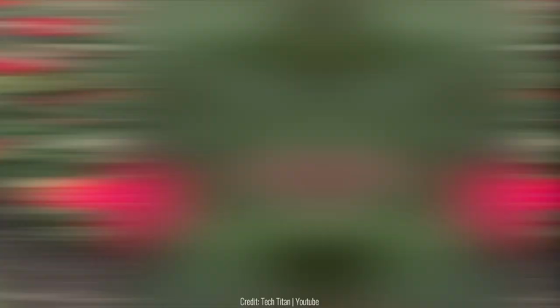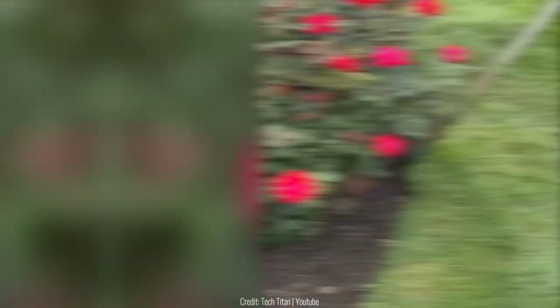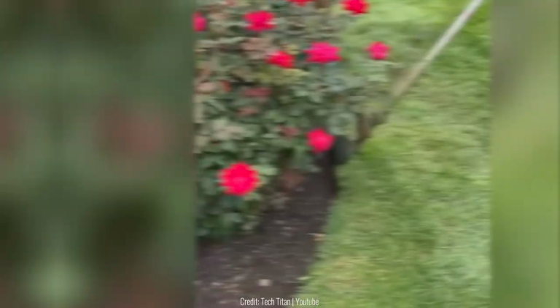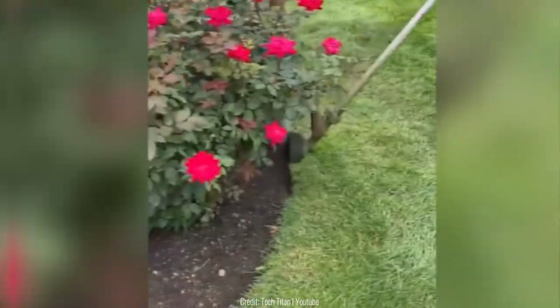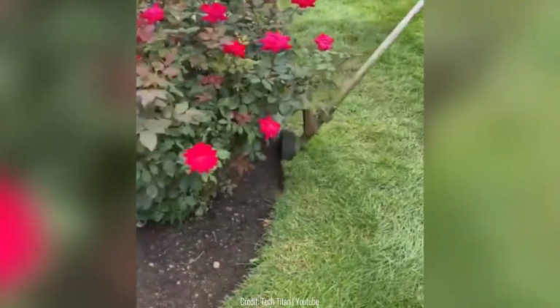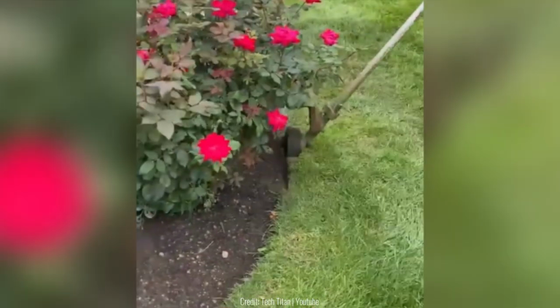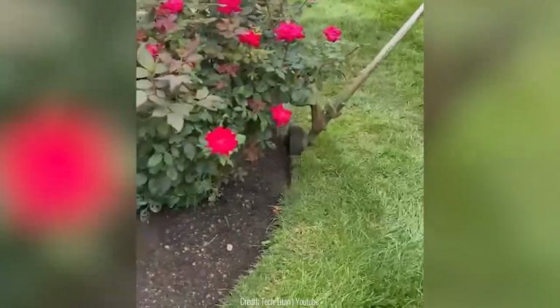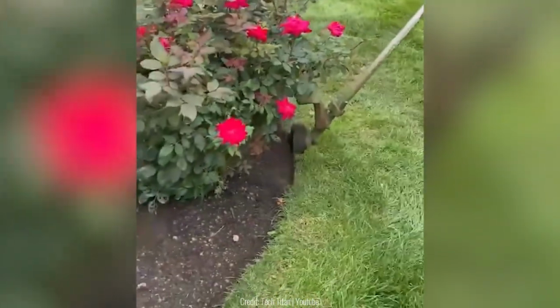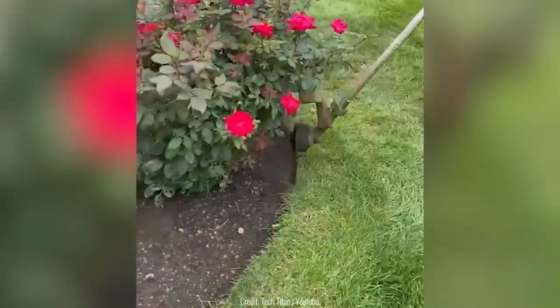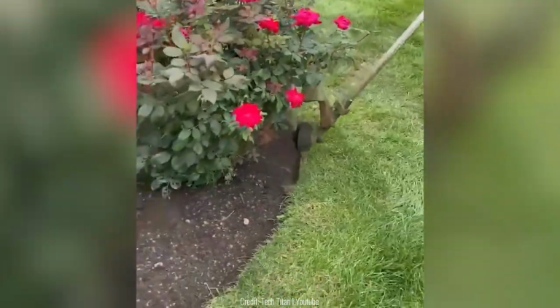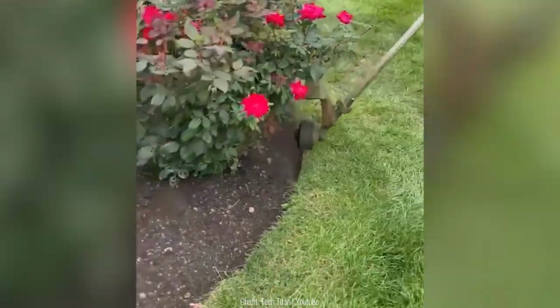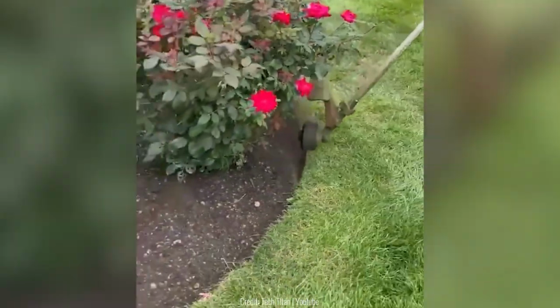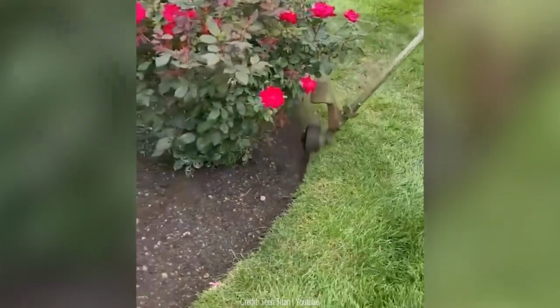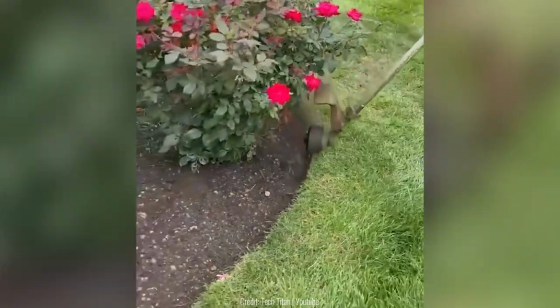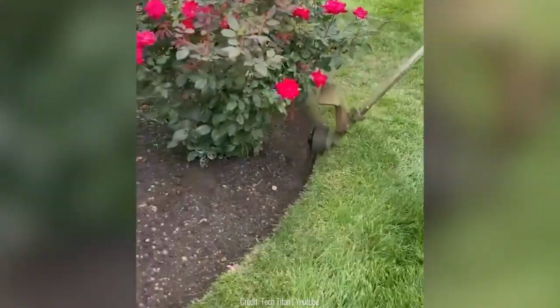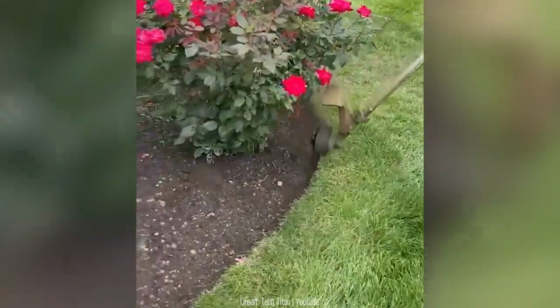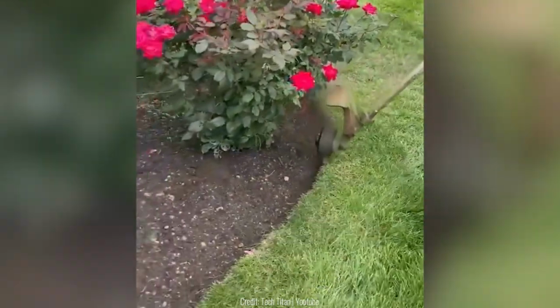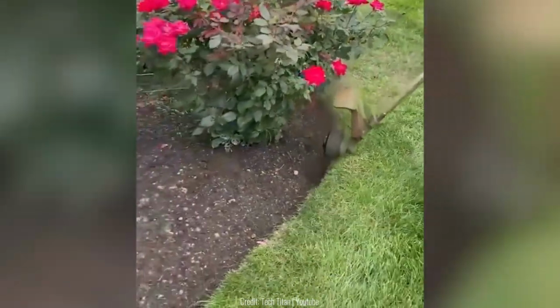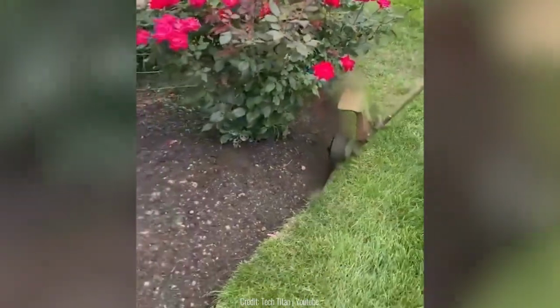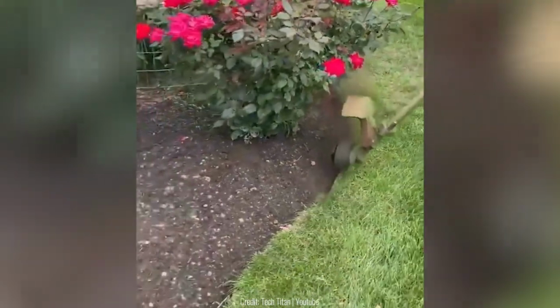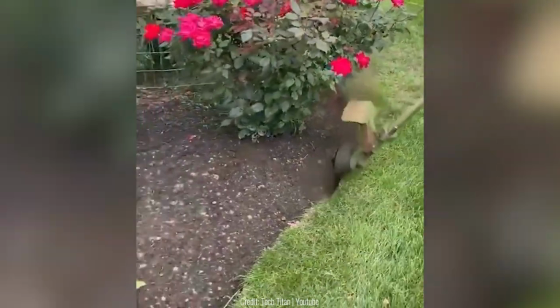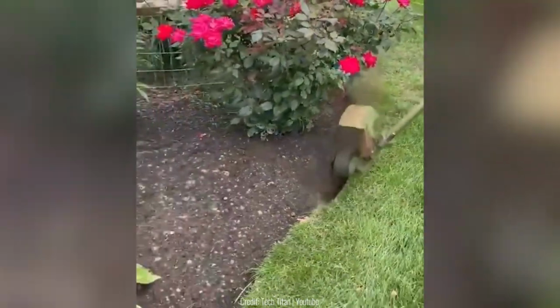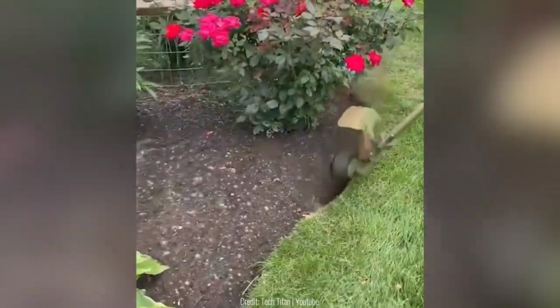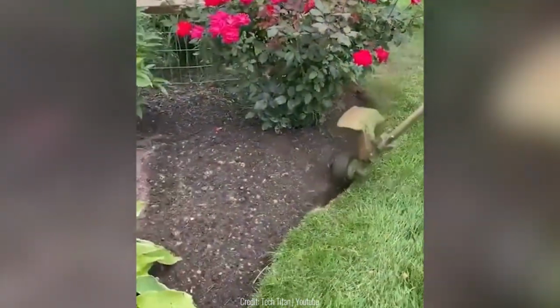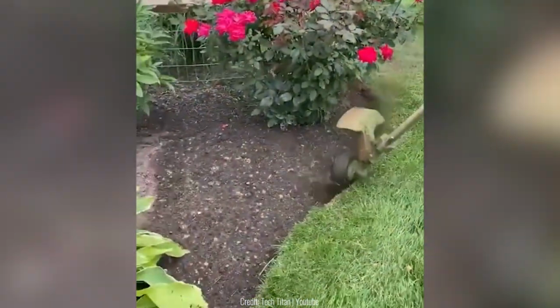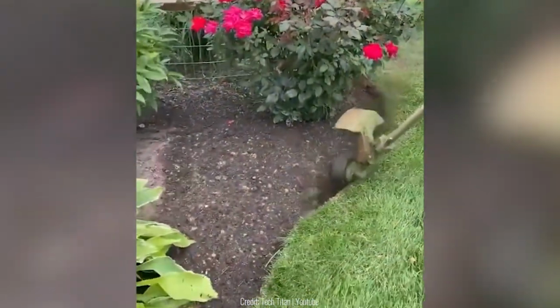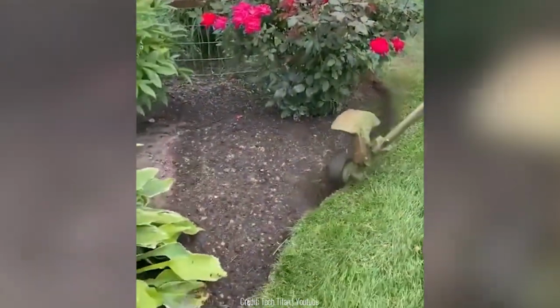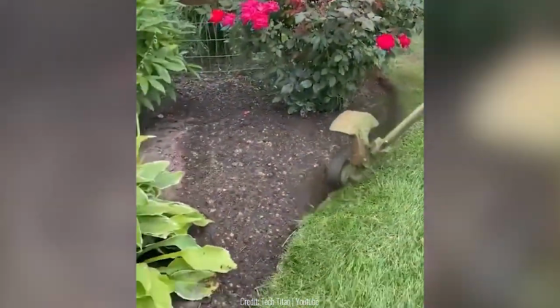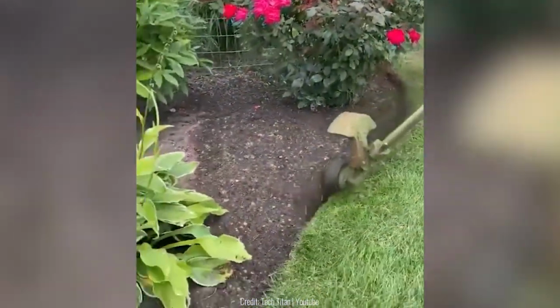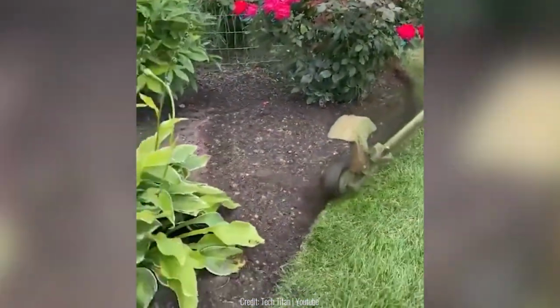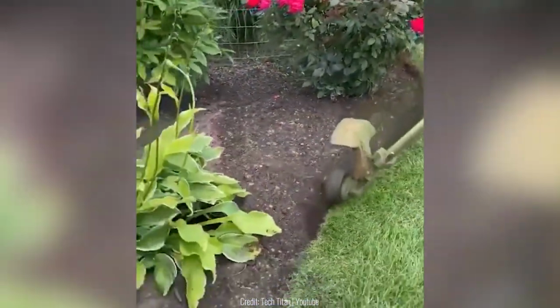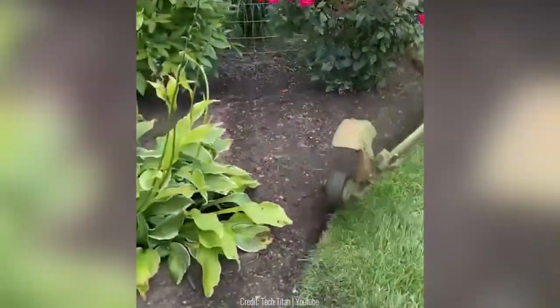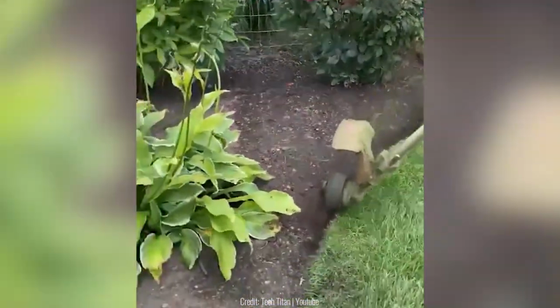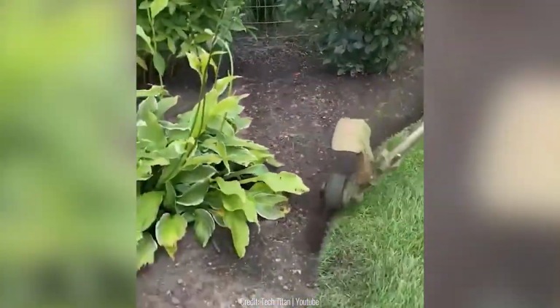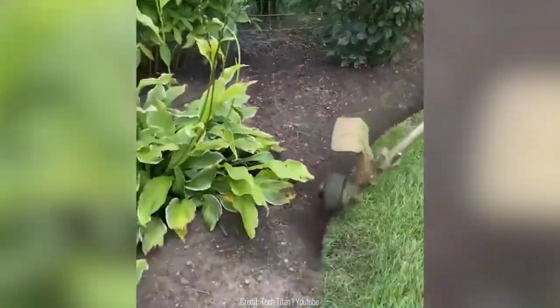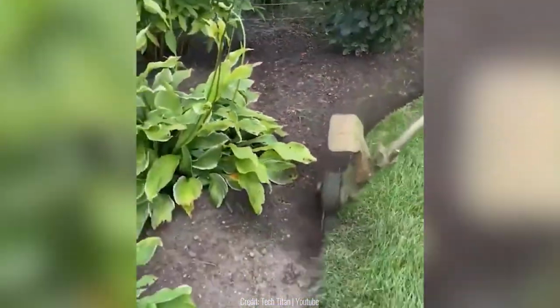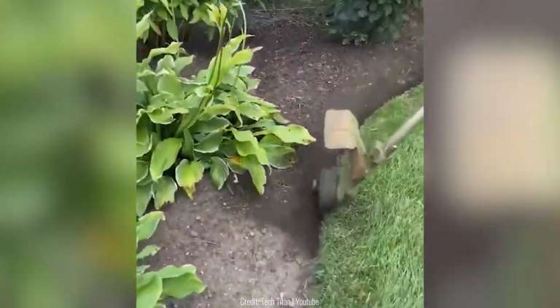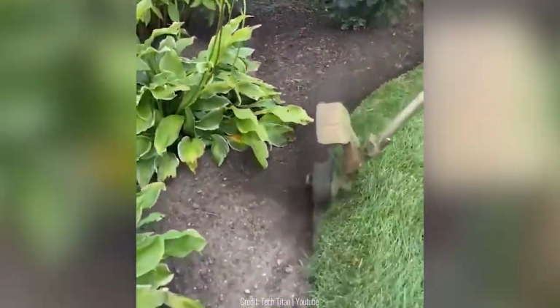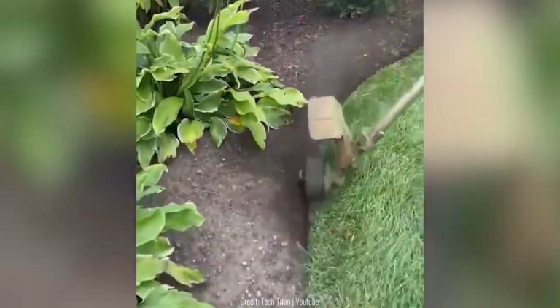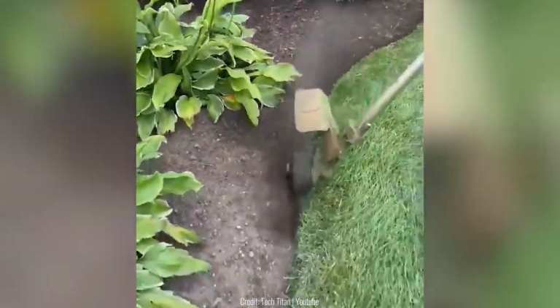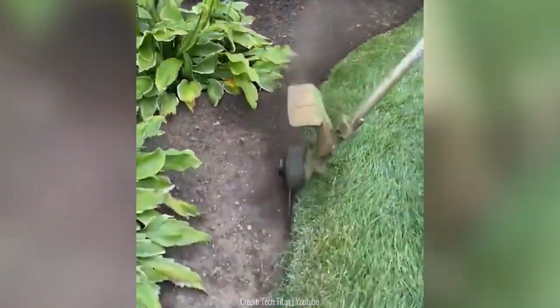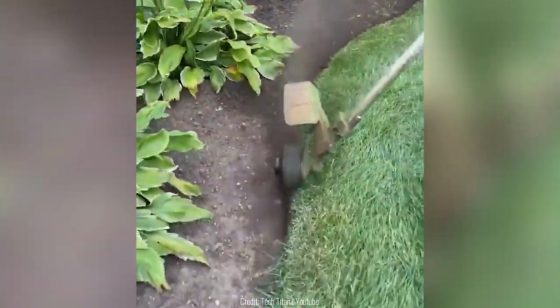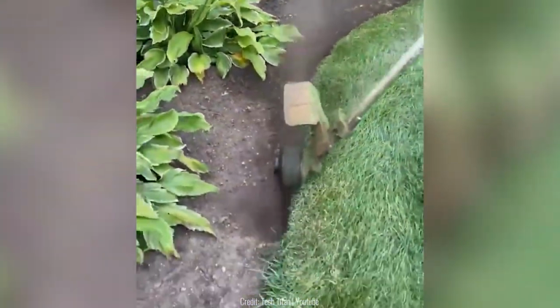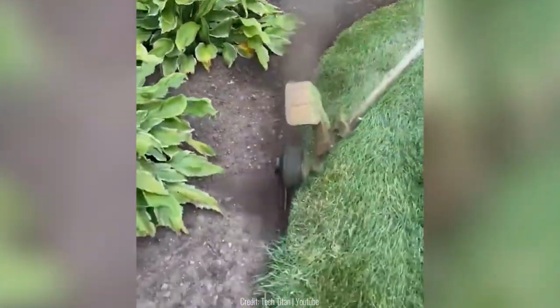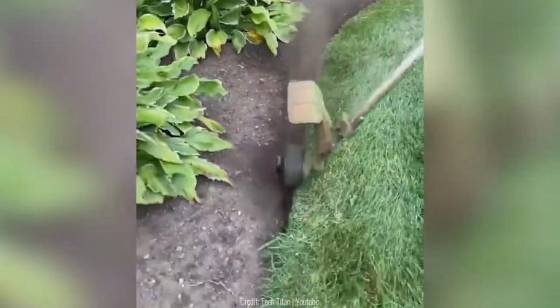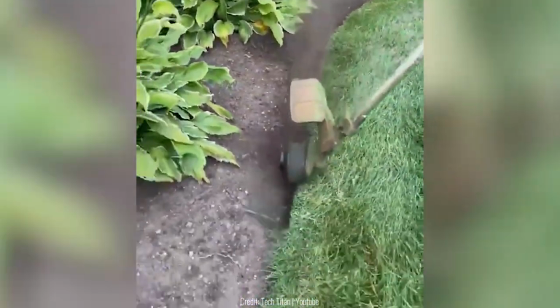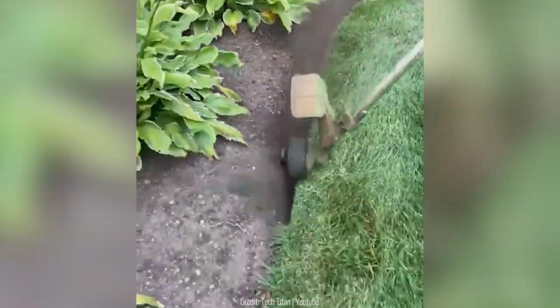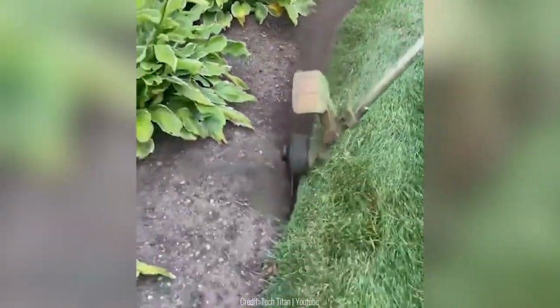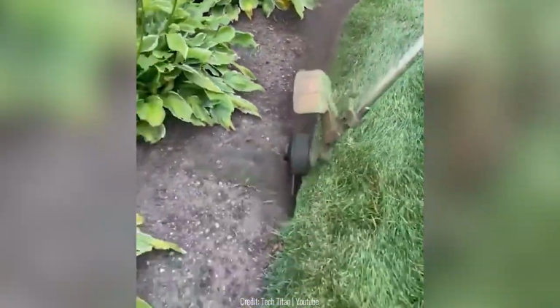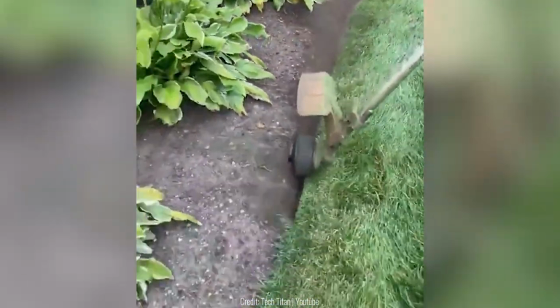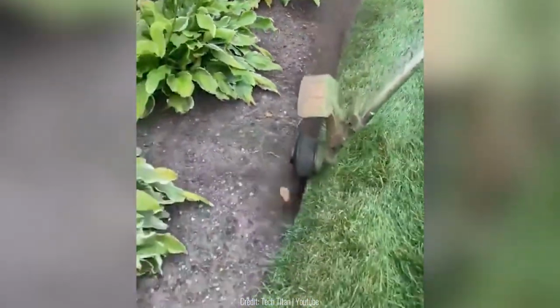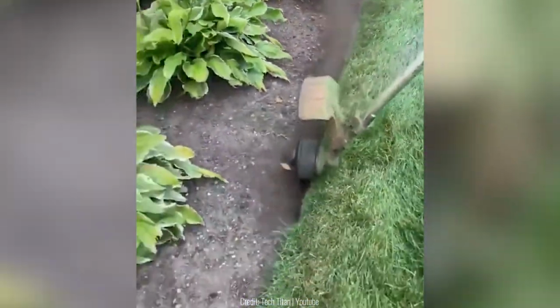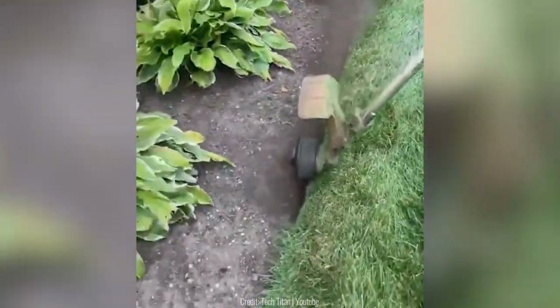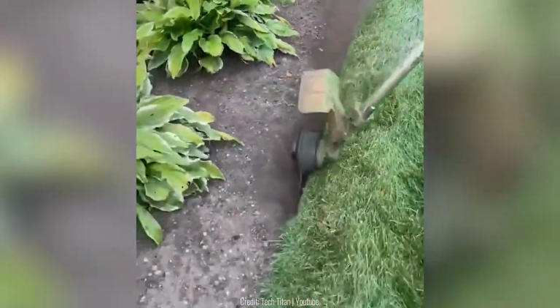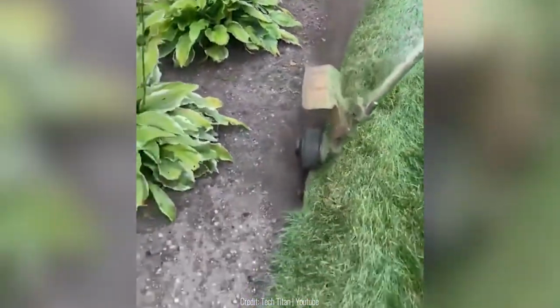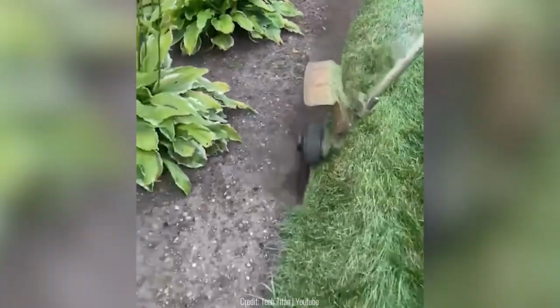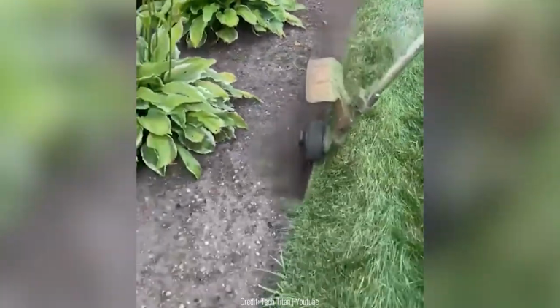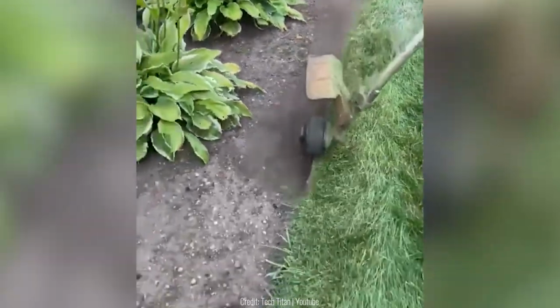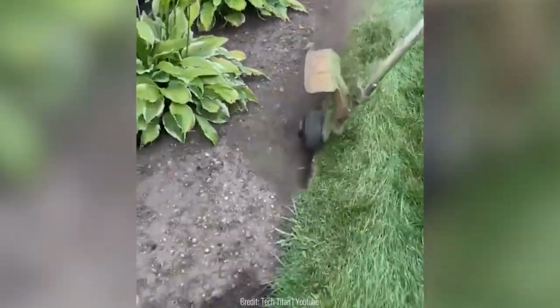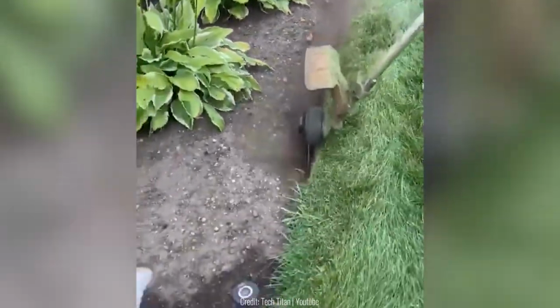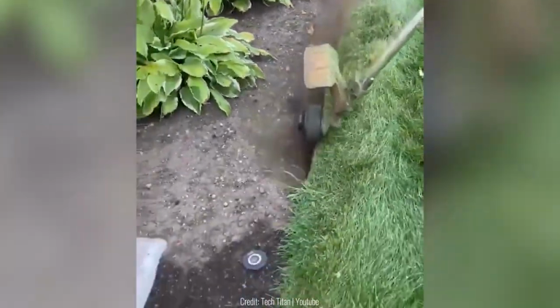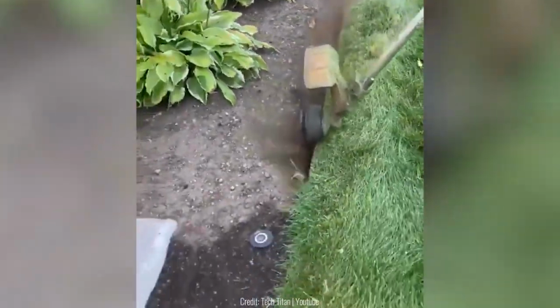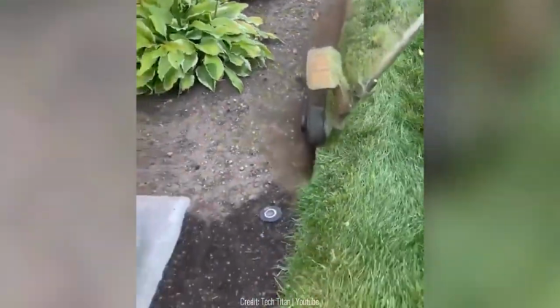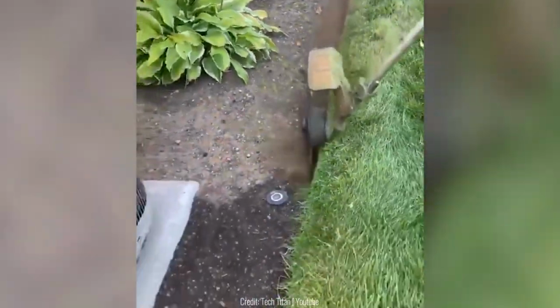One way to keep the edges of your grass neat is to go over the perimeter with a rotating blade. It saves a lot of time and effort.